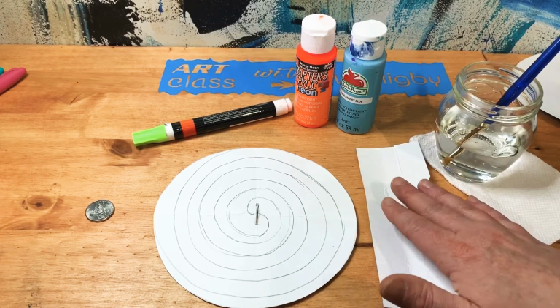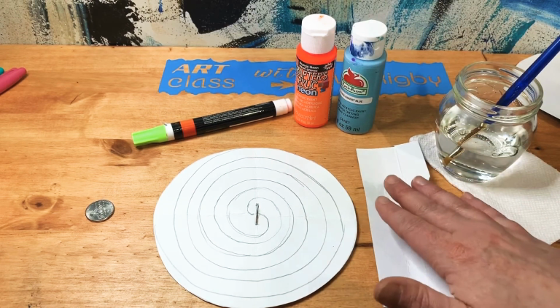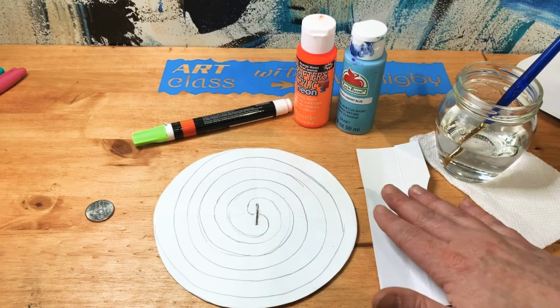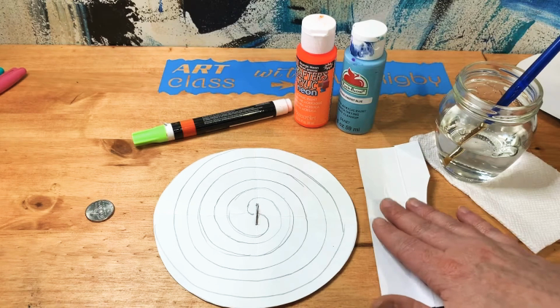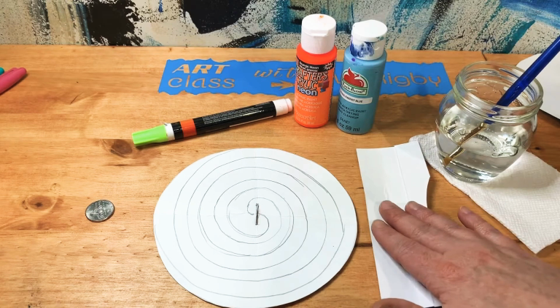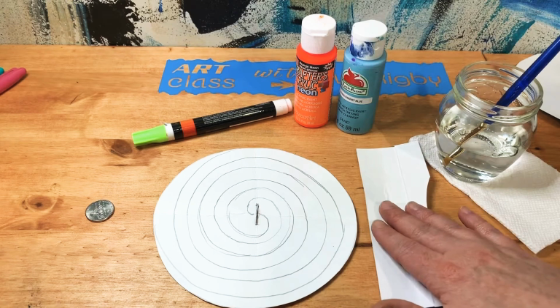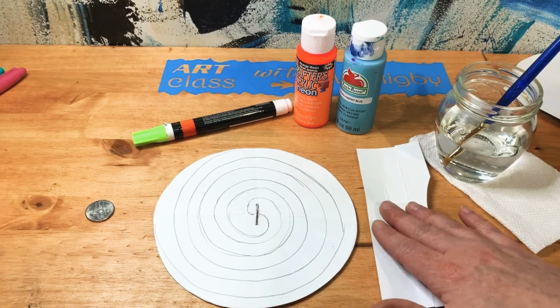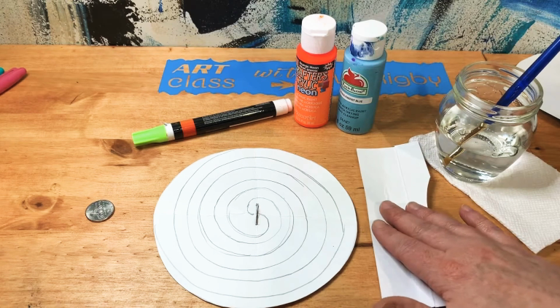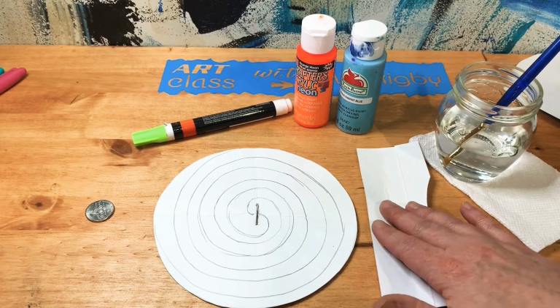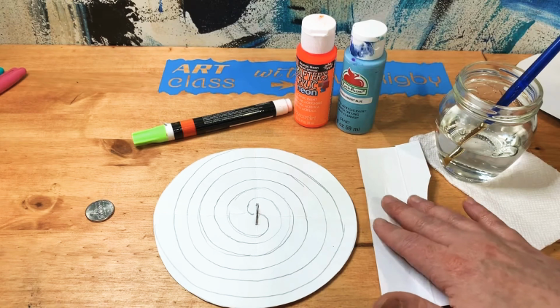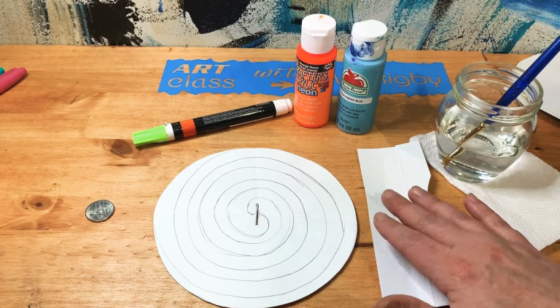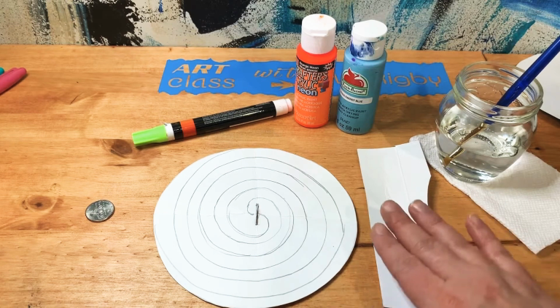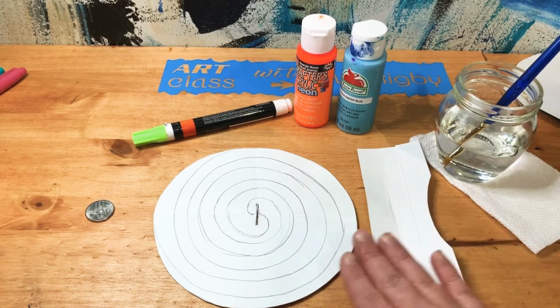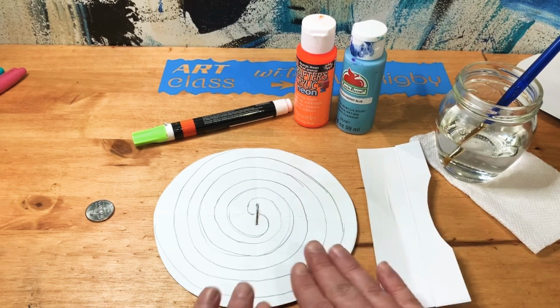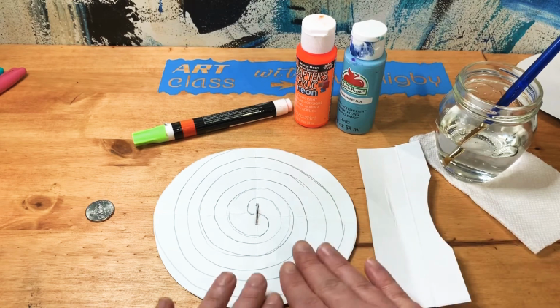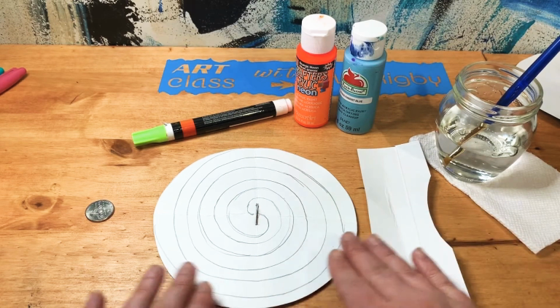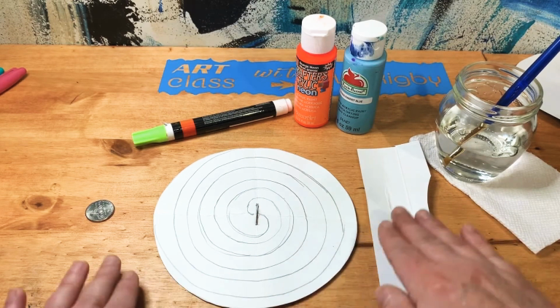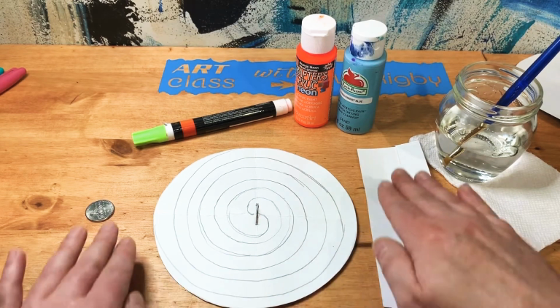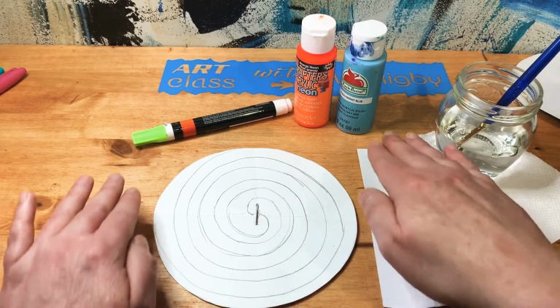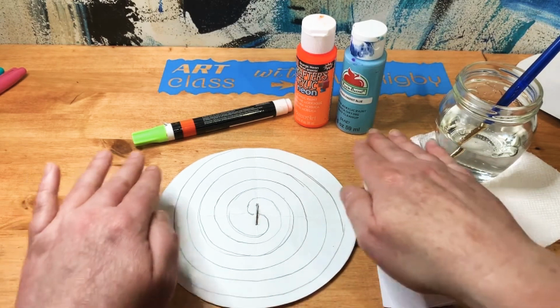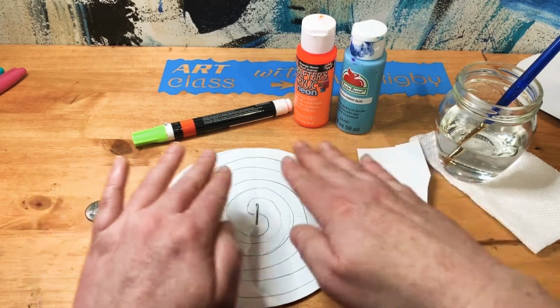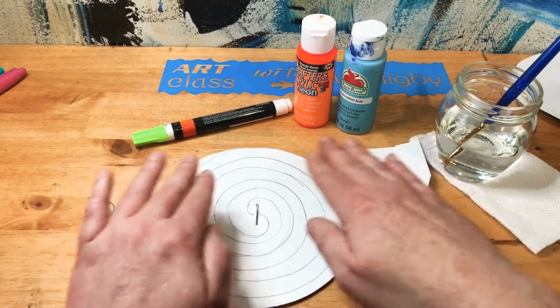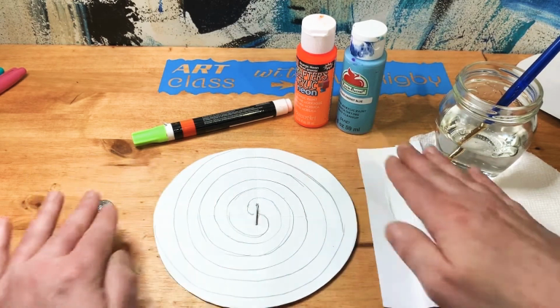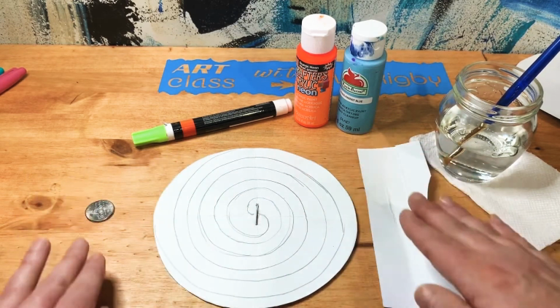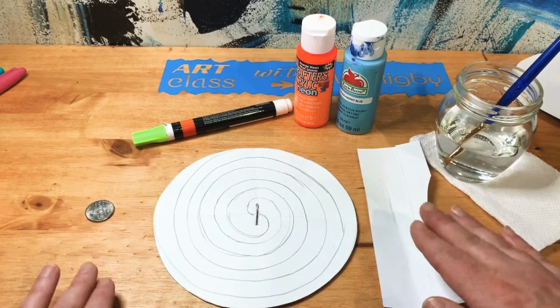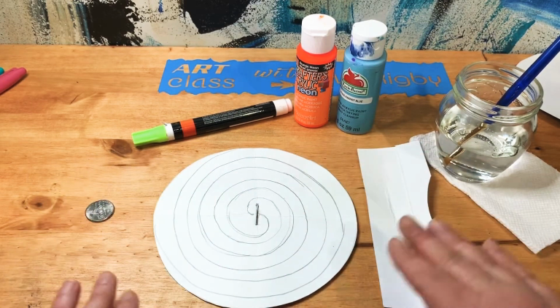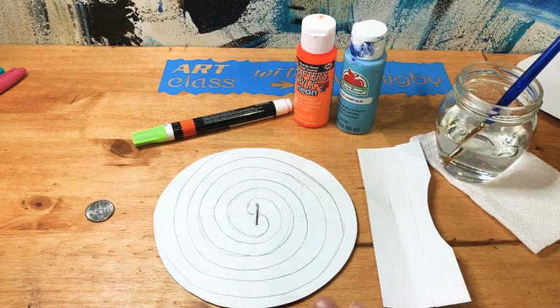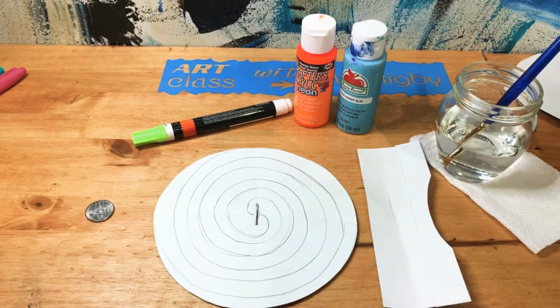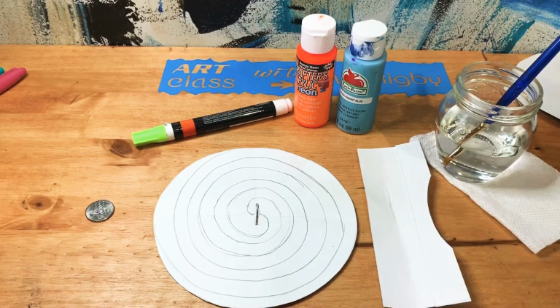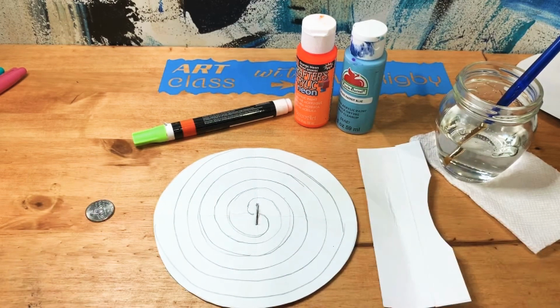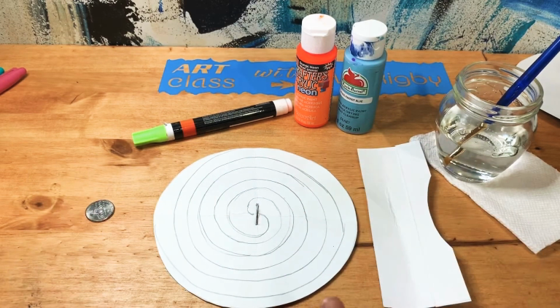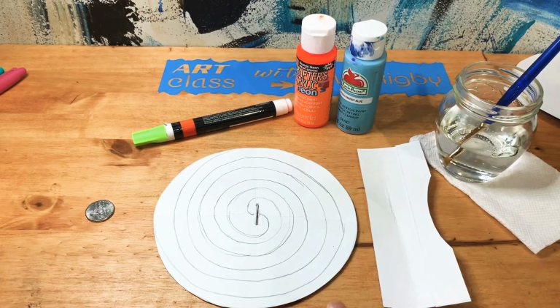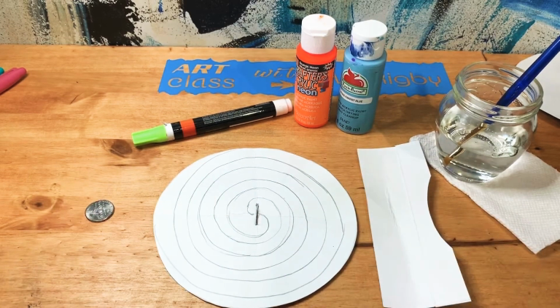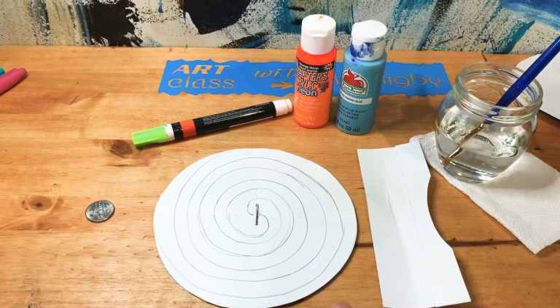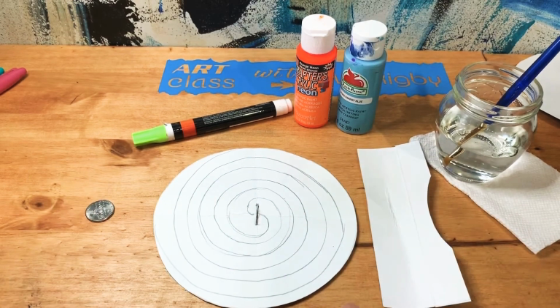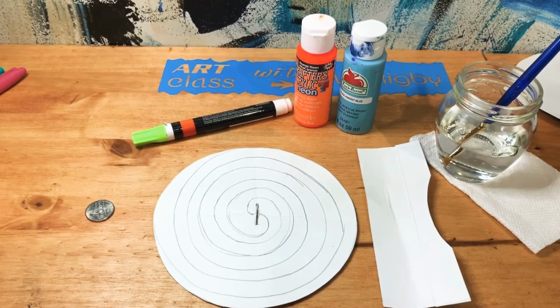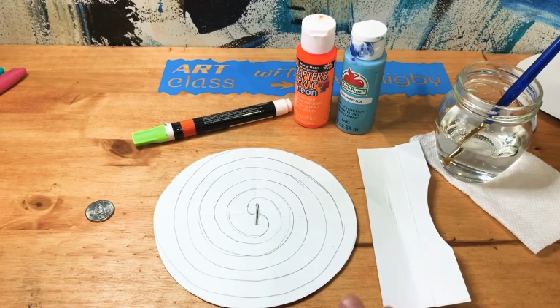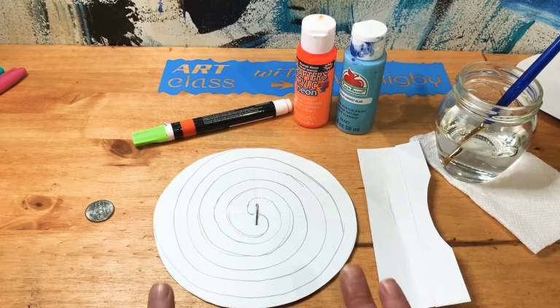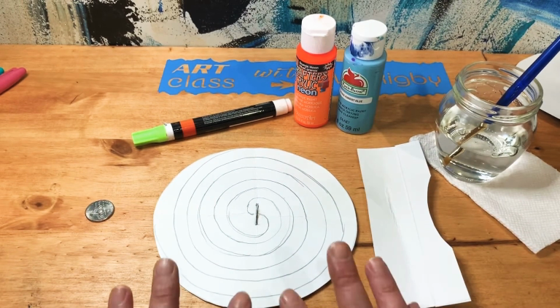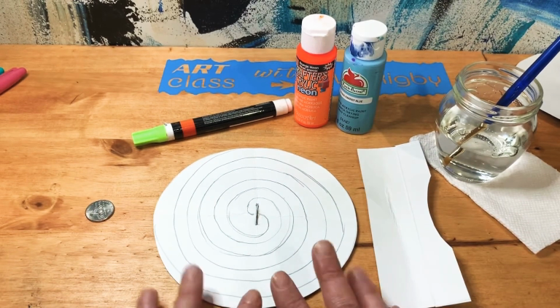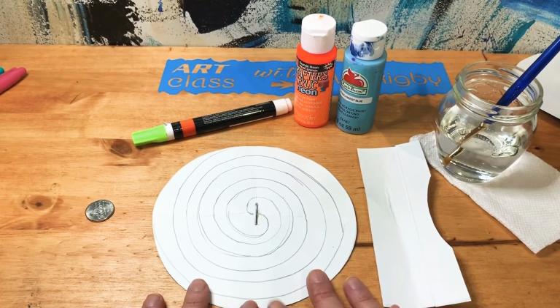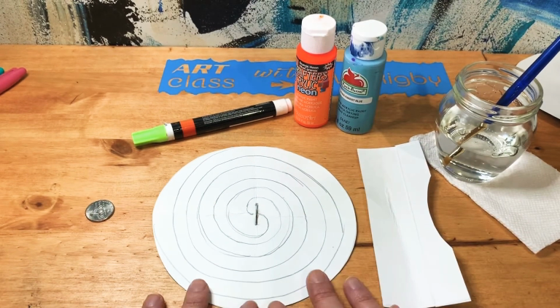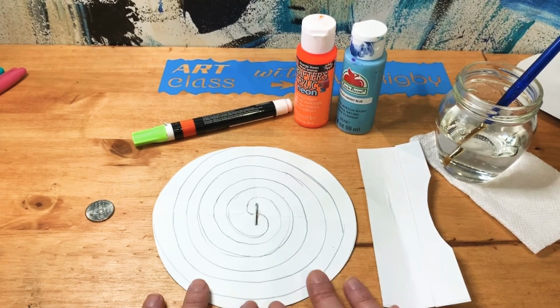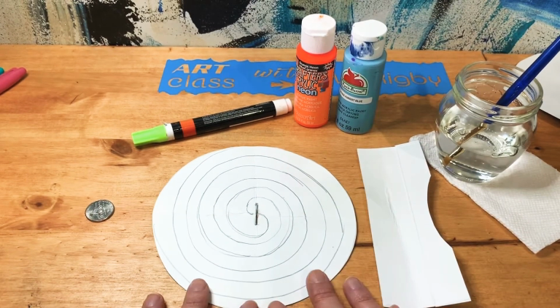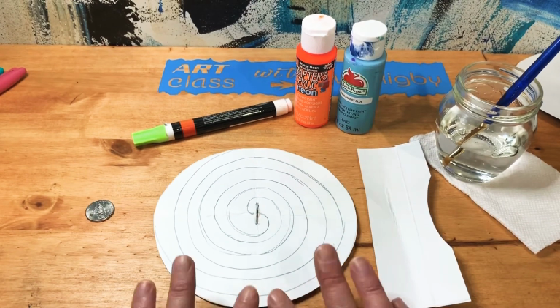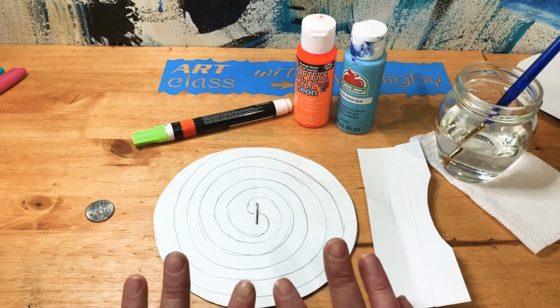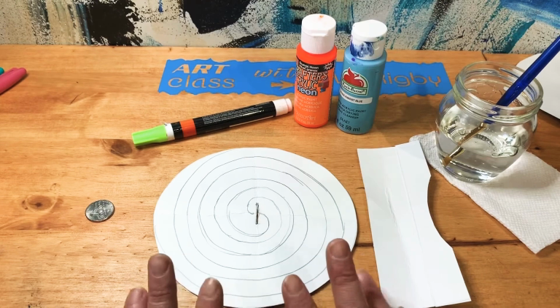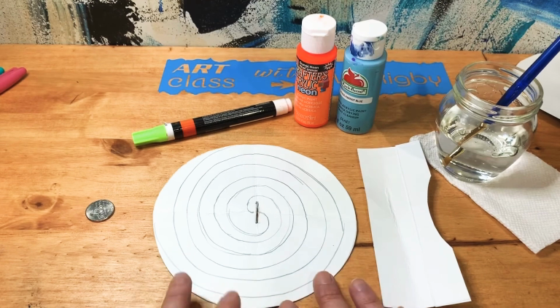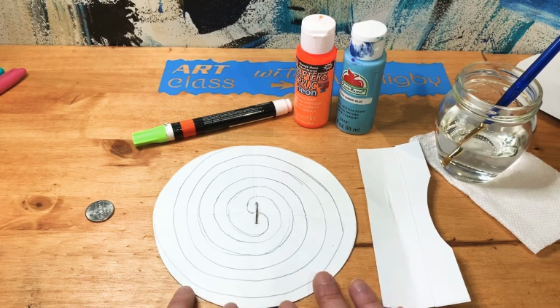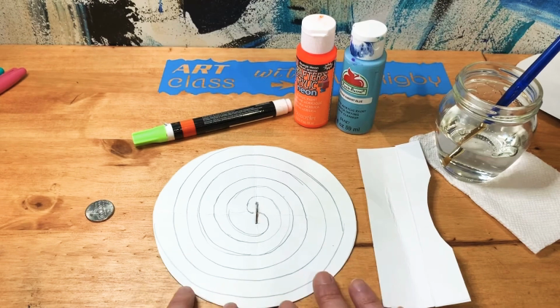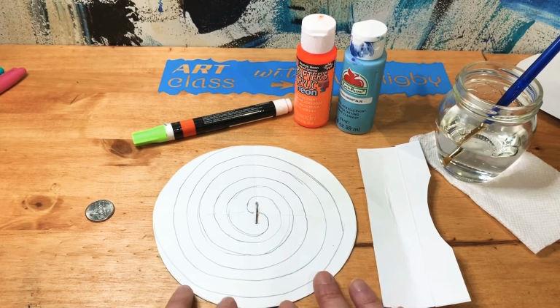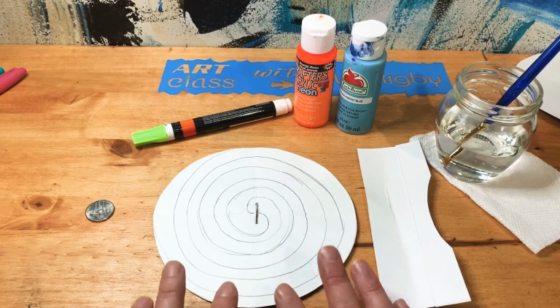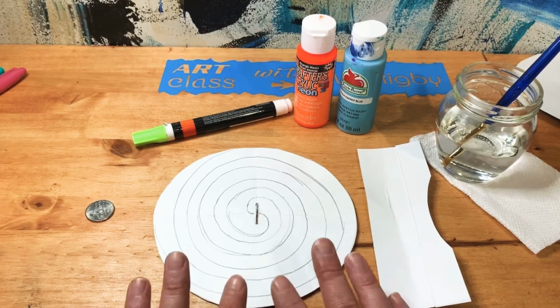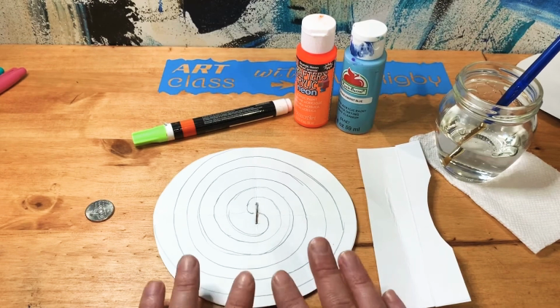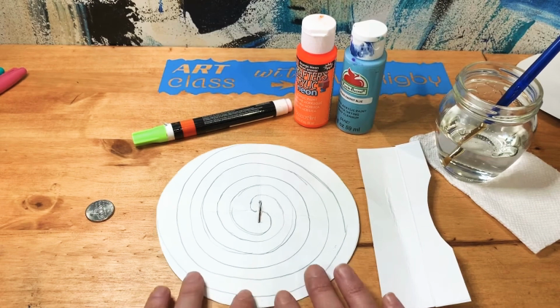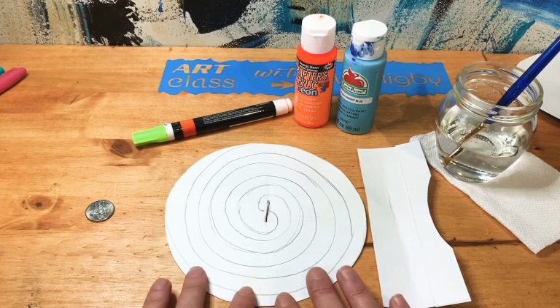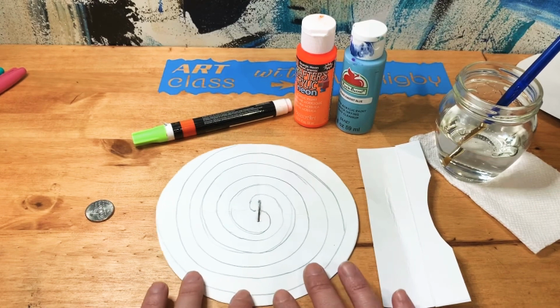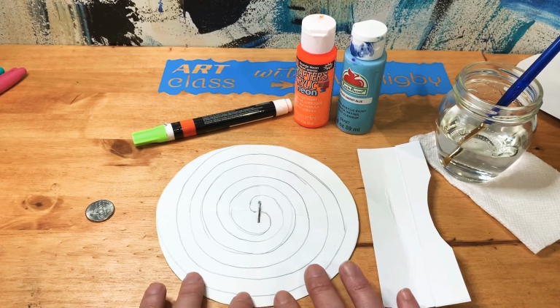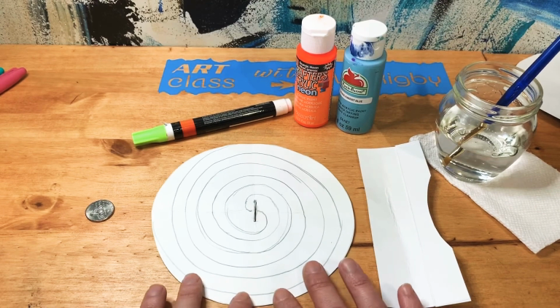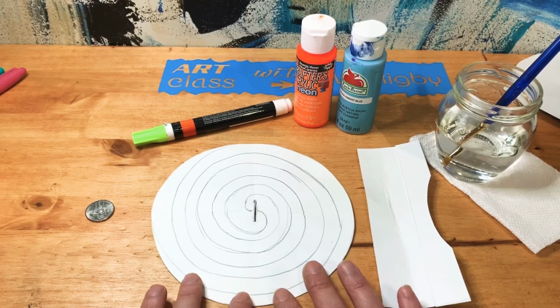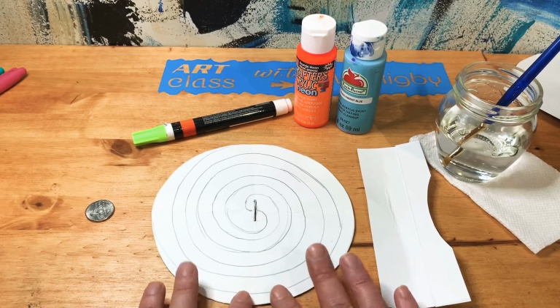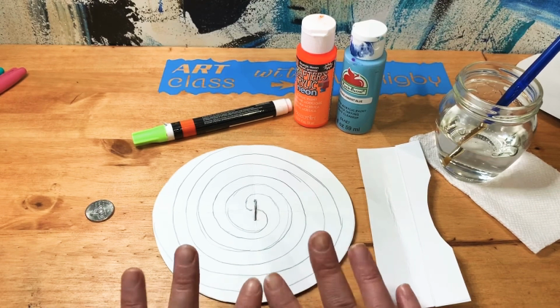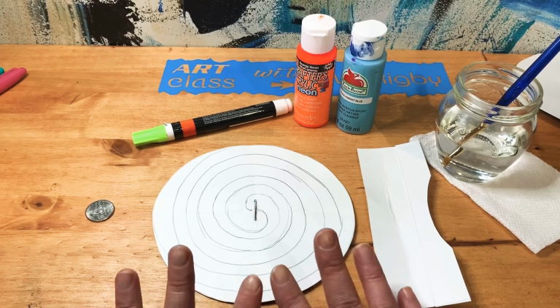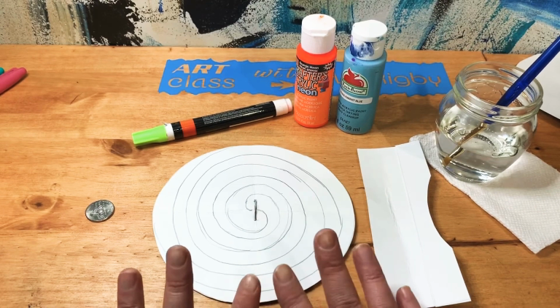If you're coloring with marker you're going to want to put something underneath. I should do that anyway, and I will. So let's check out the process.